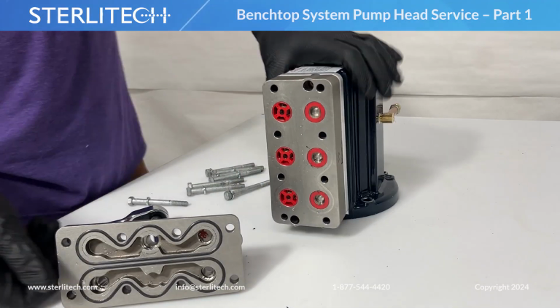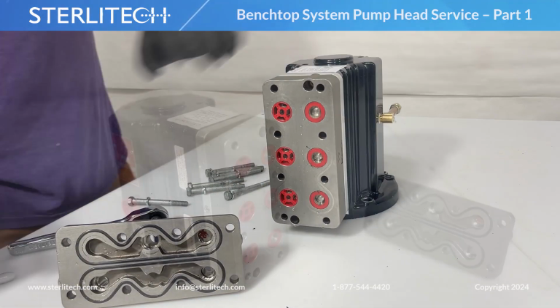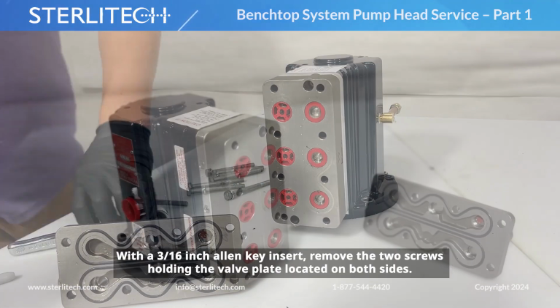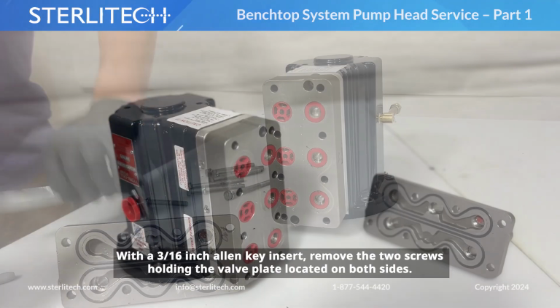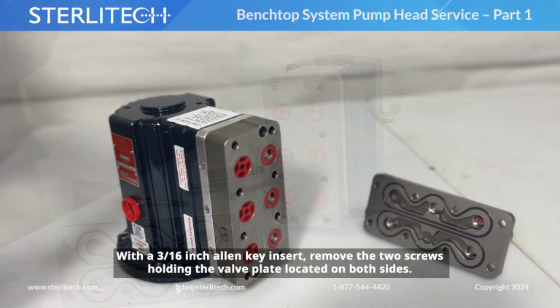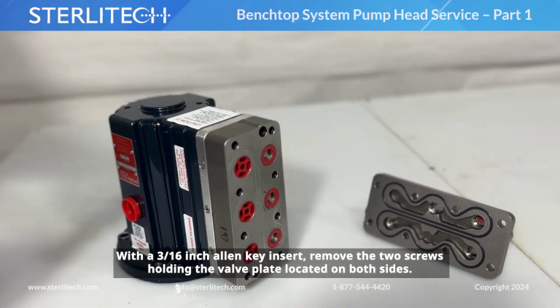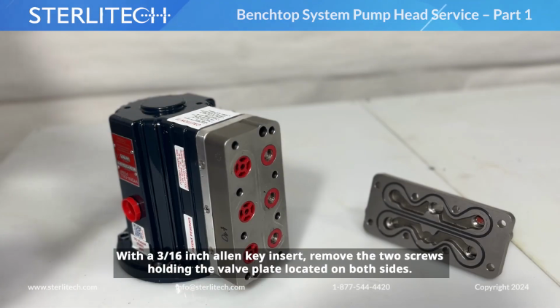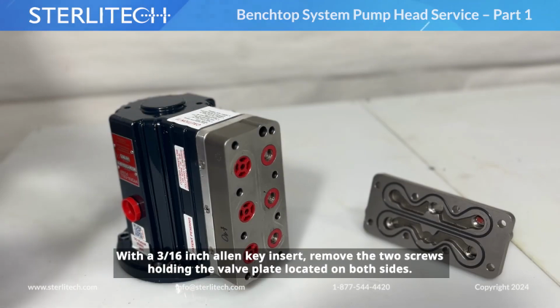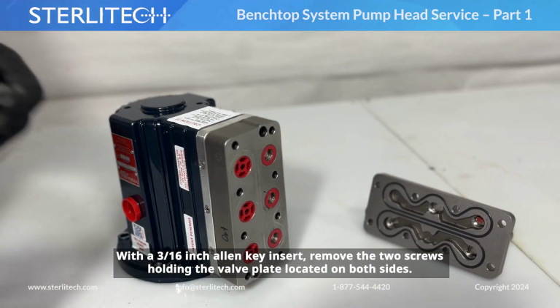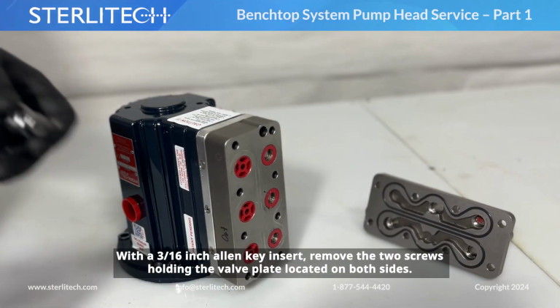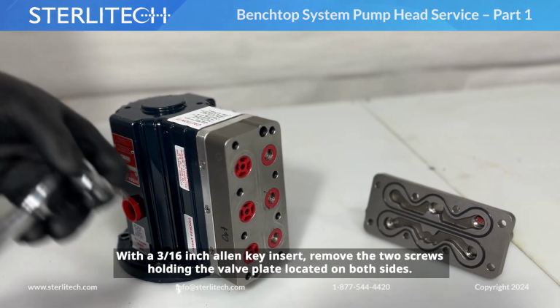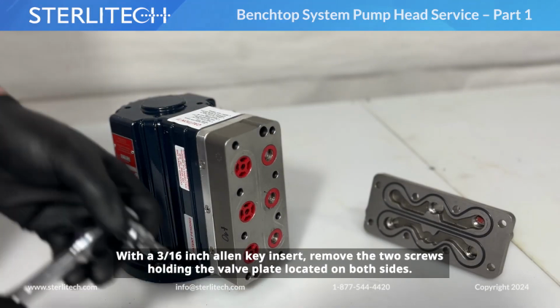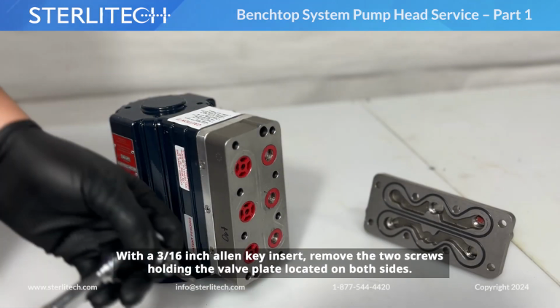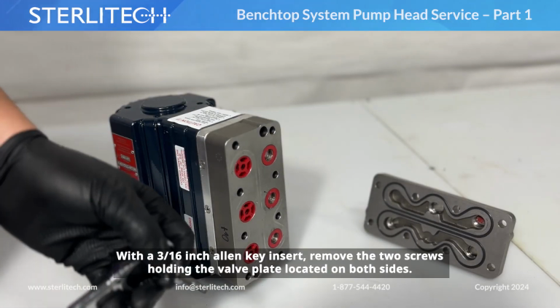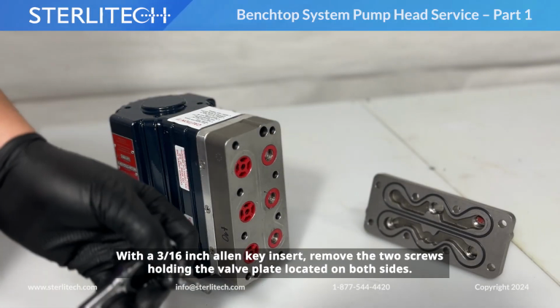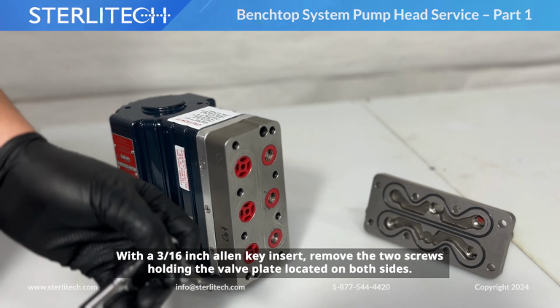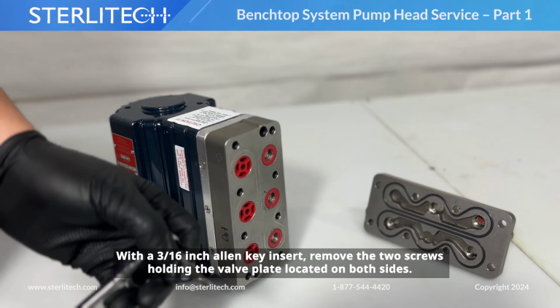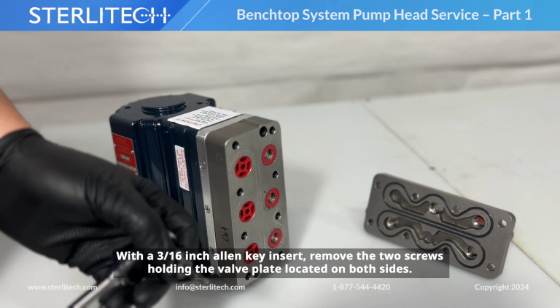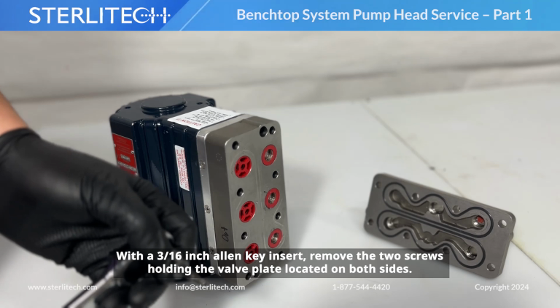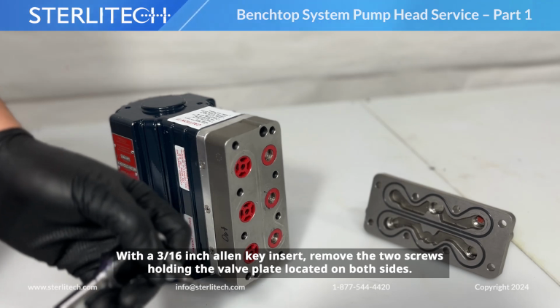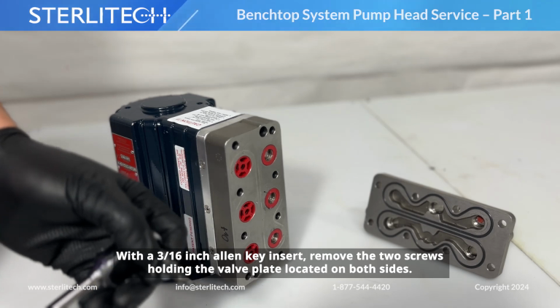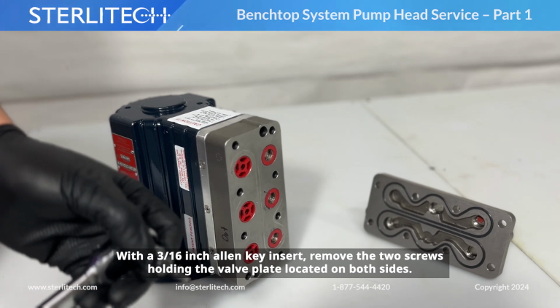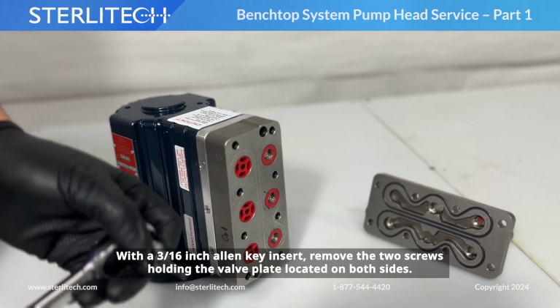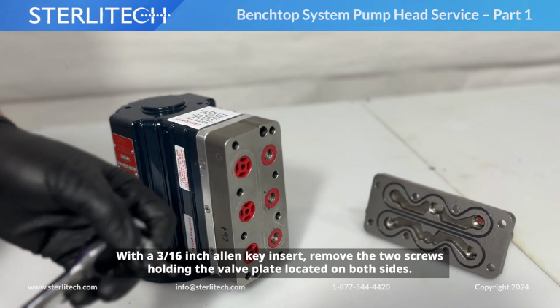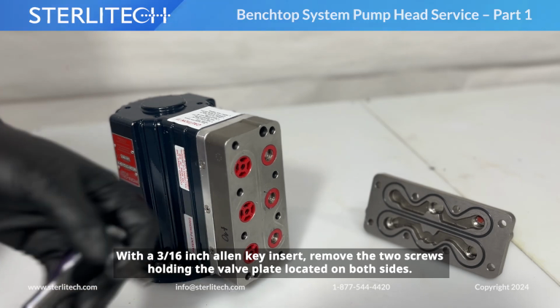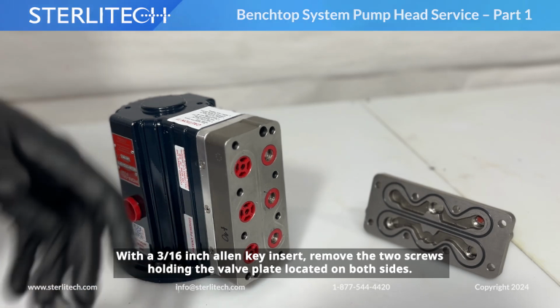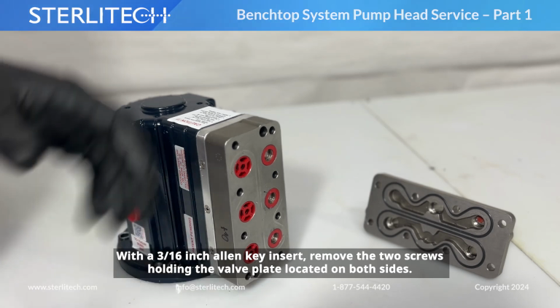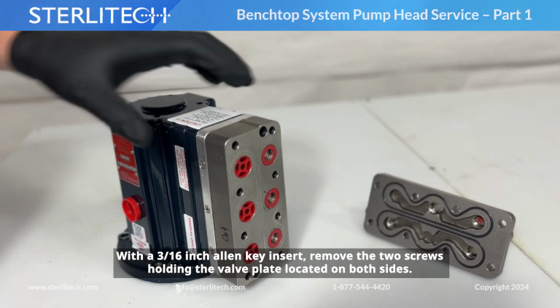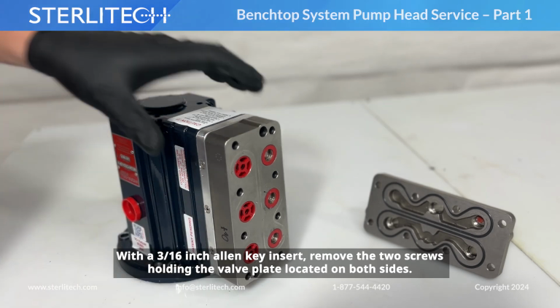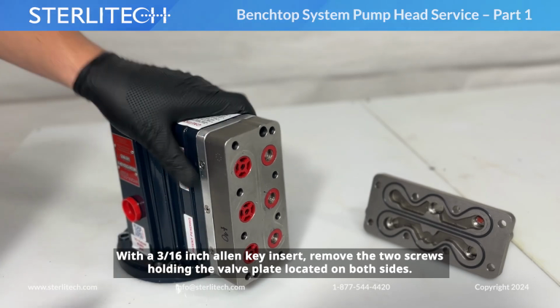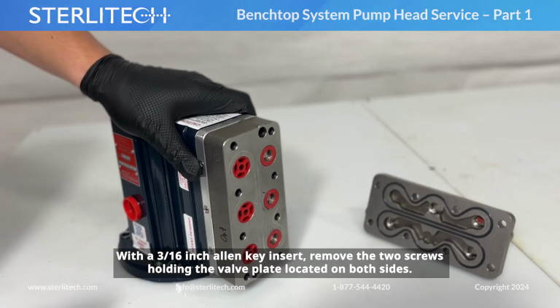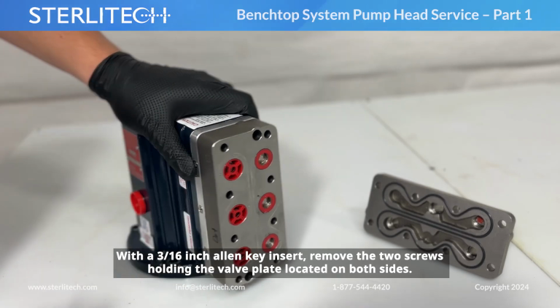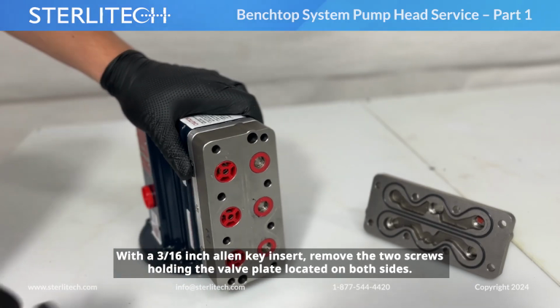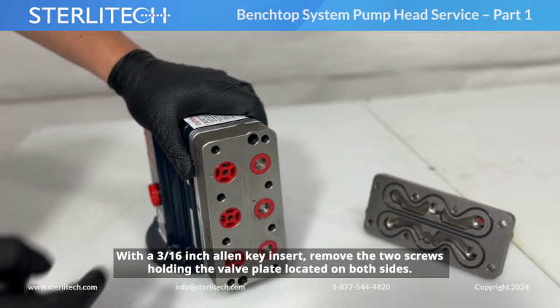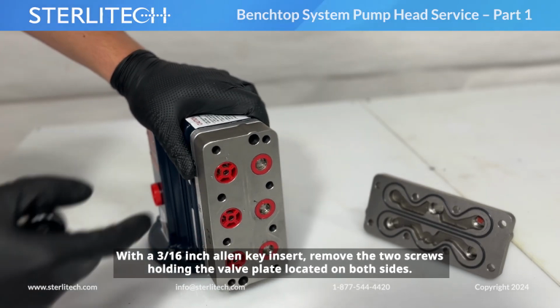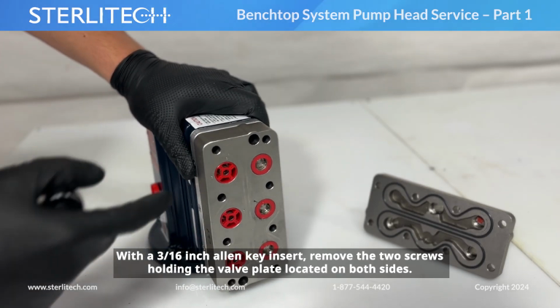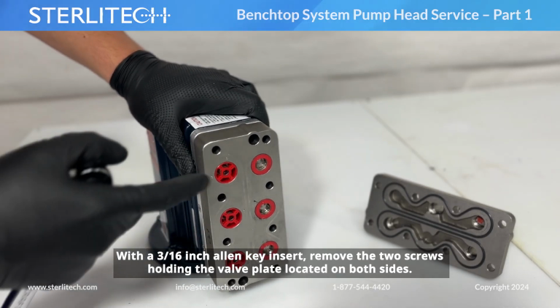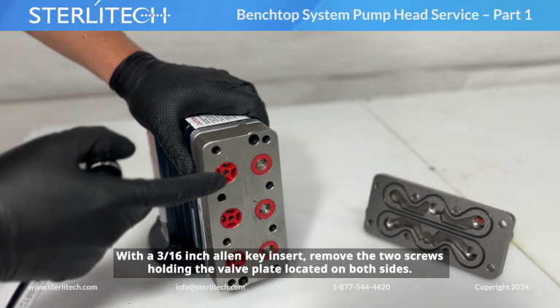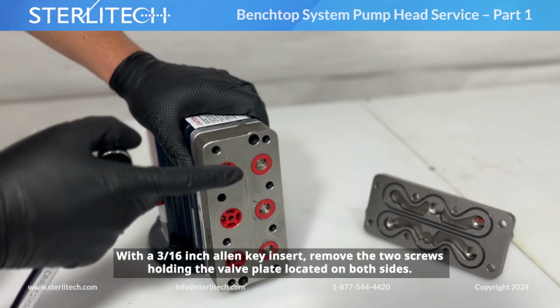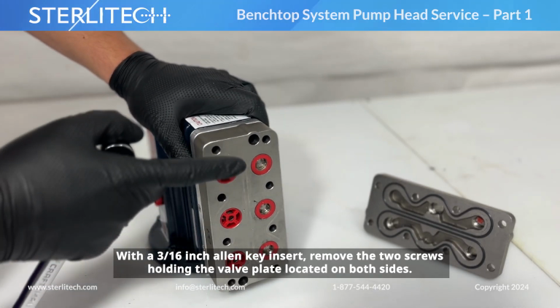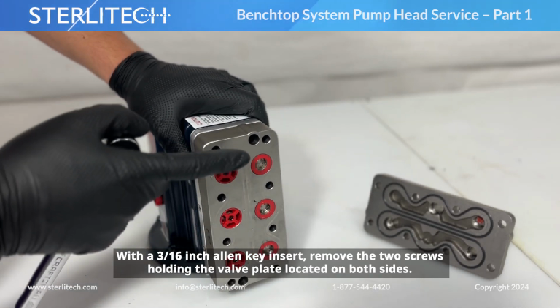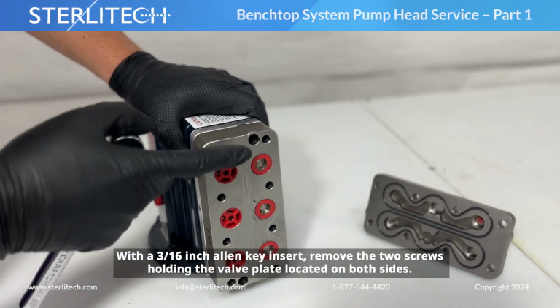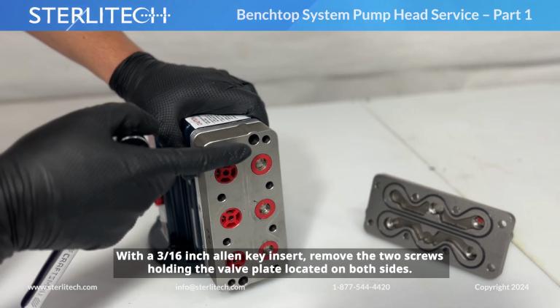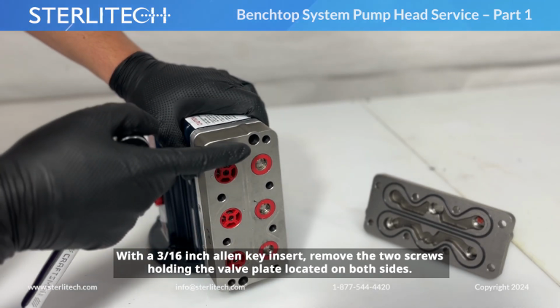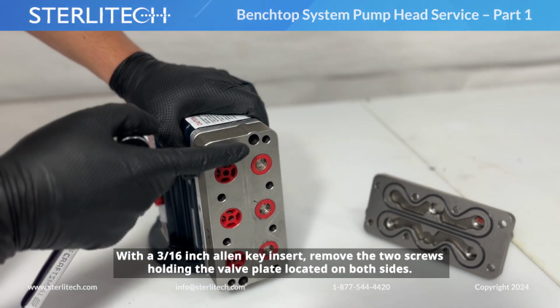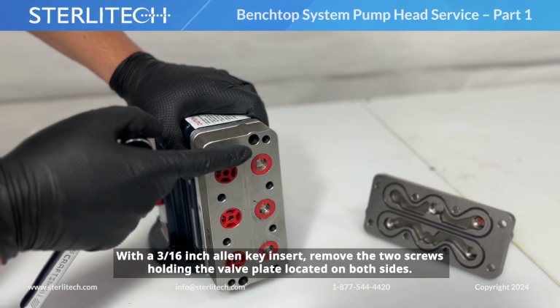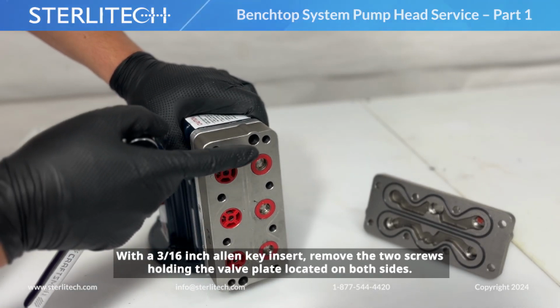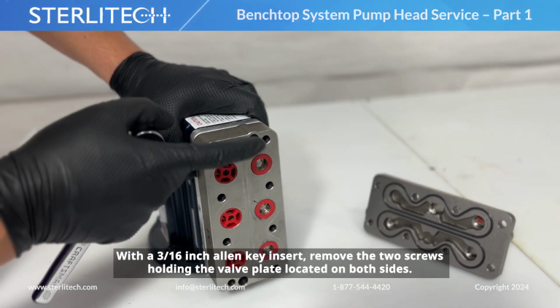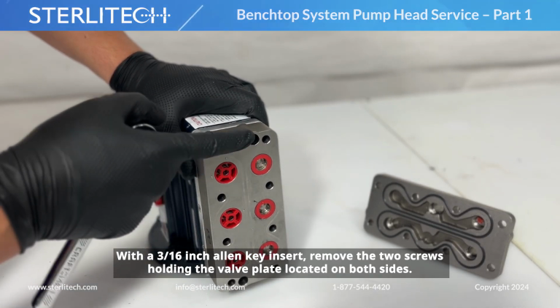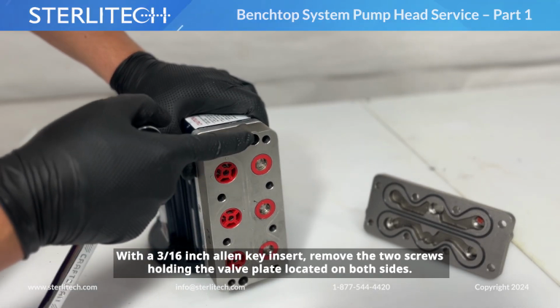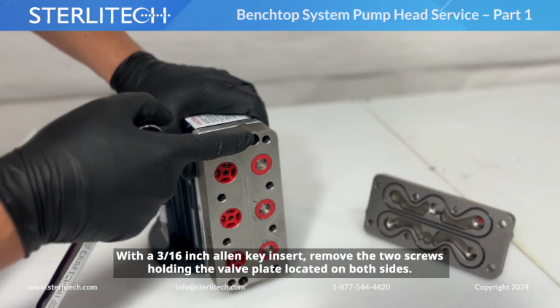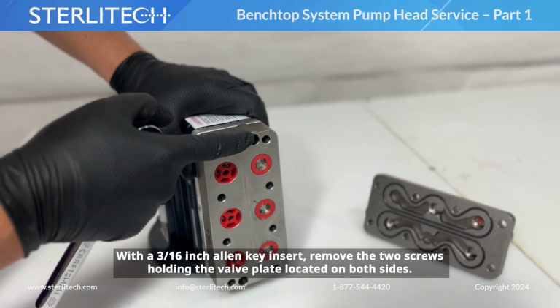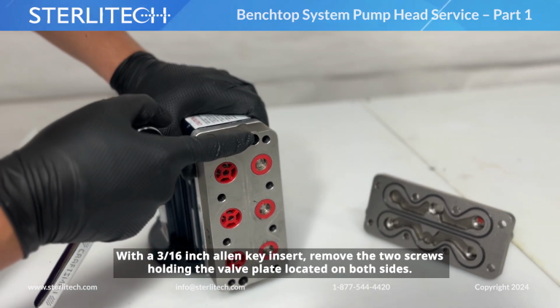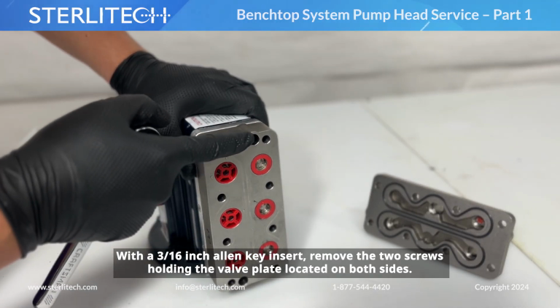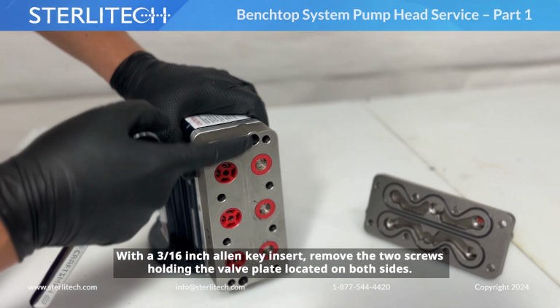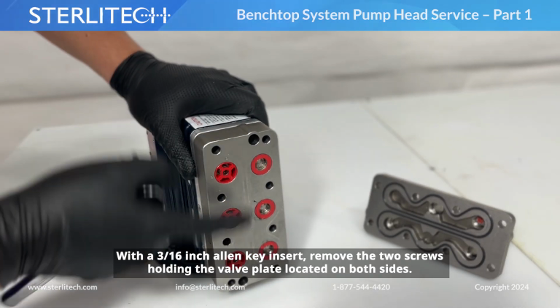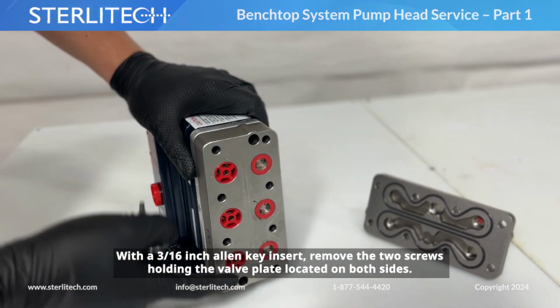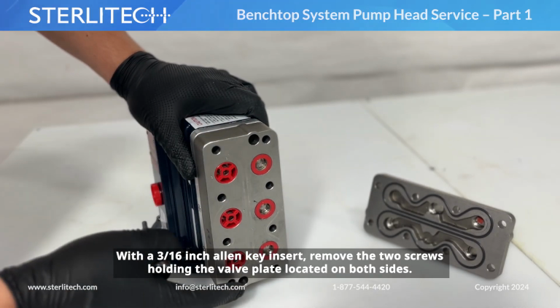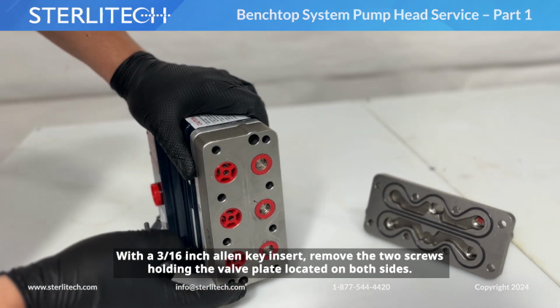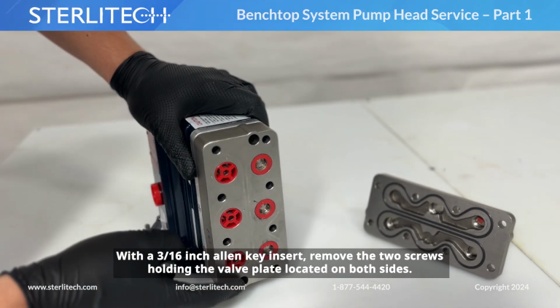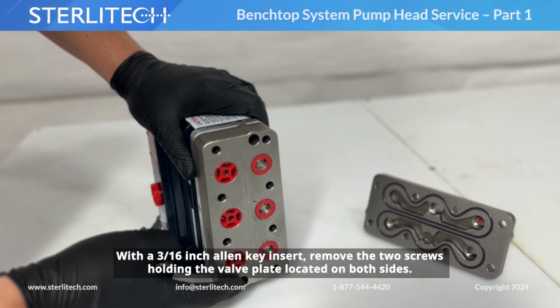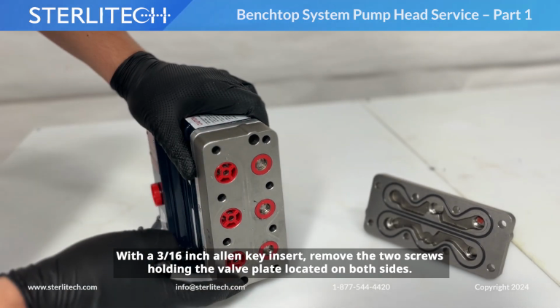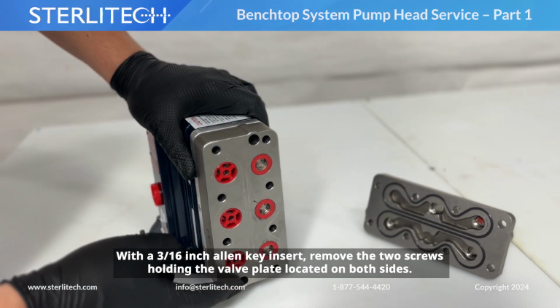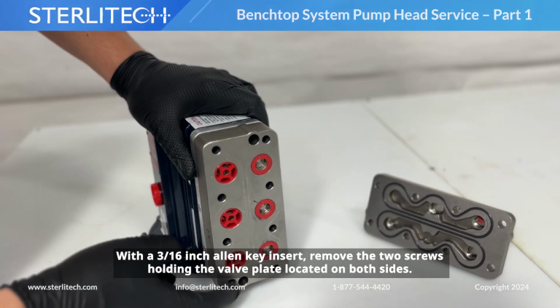With a 3/16-inch Allen key insert, I'm going to remove the two screws holding our valve plate, located here and here.